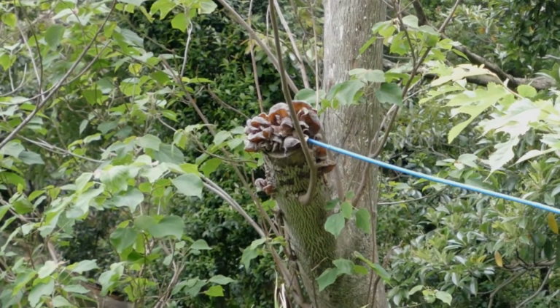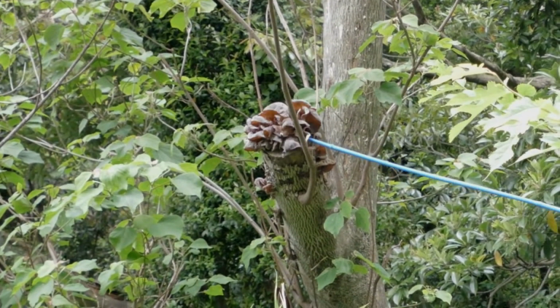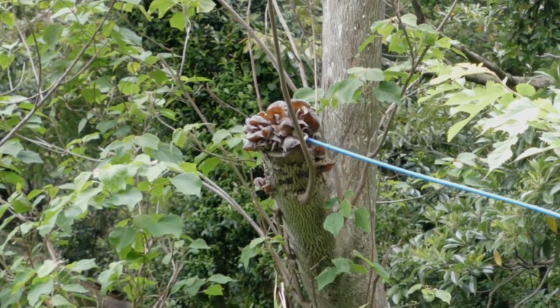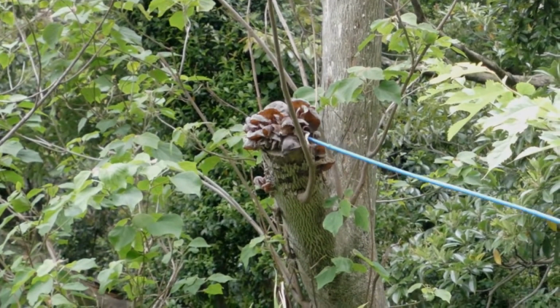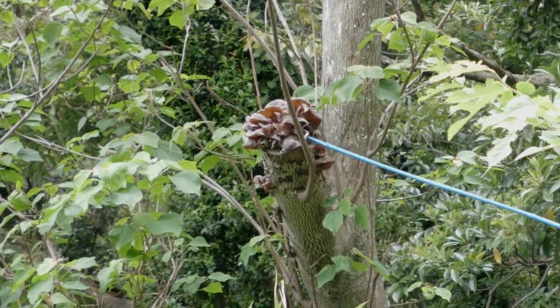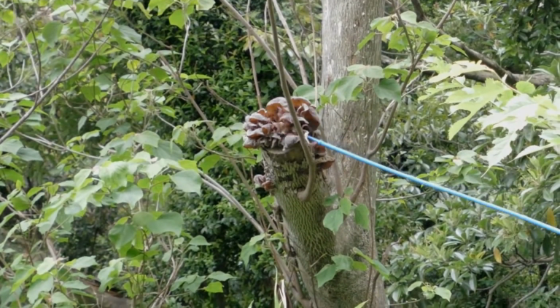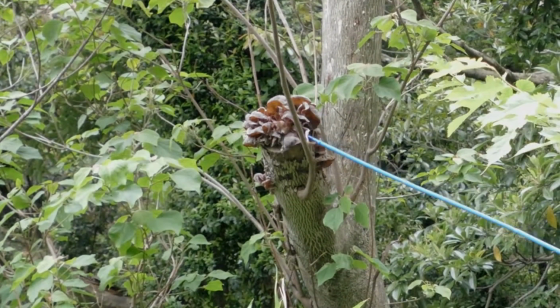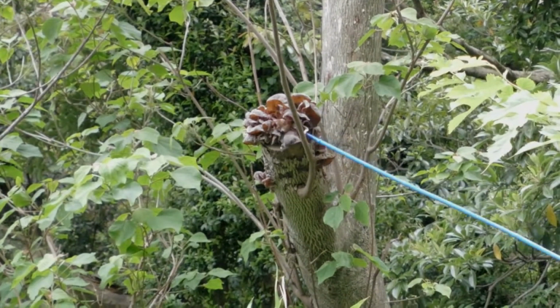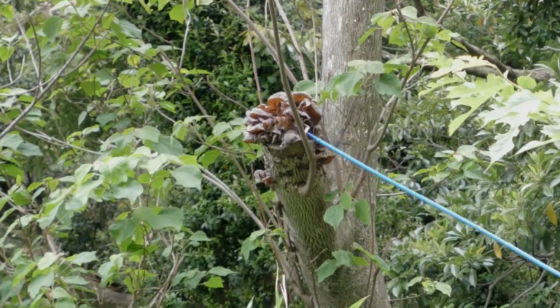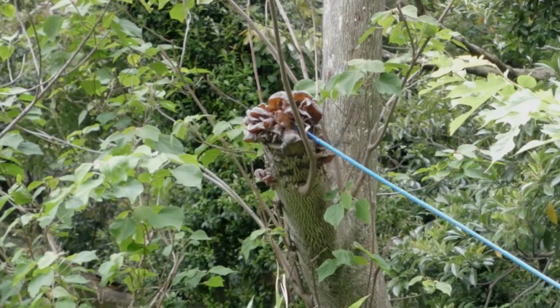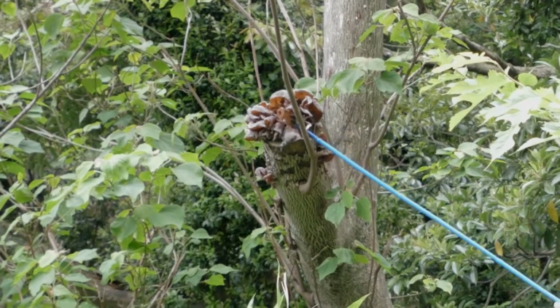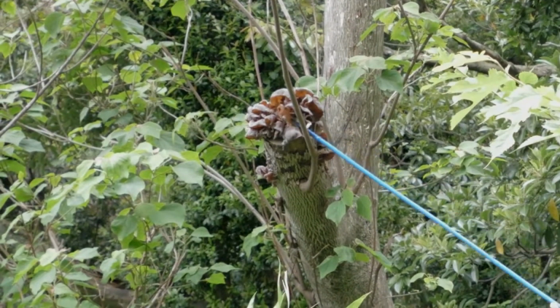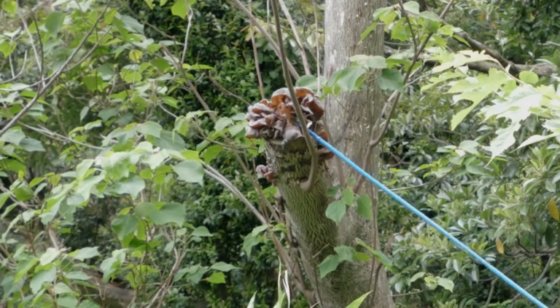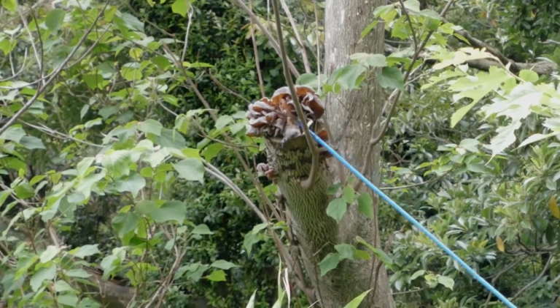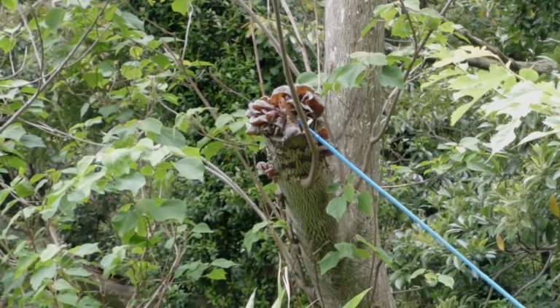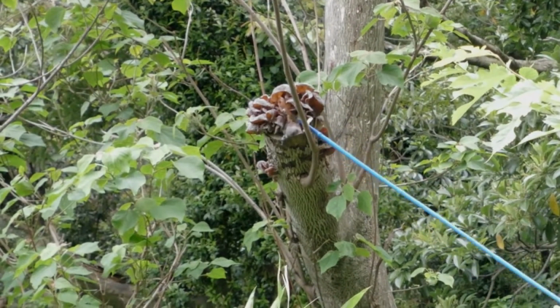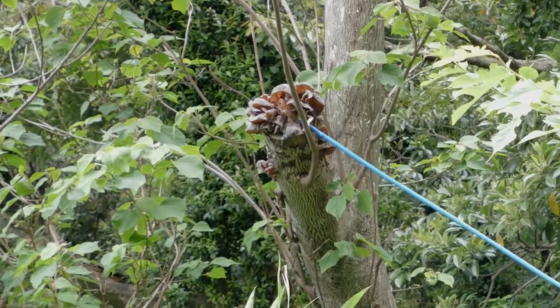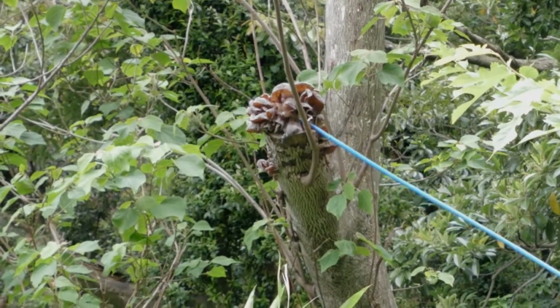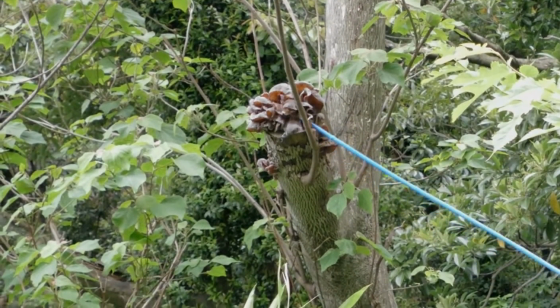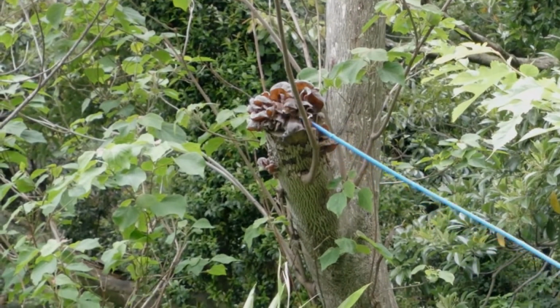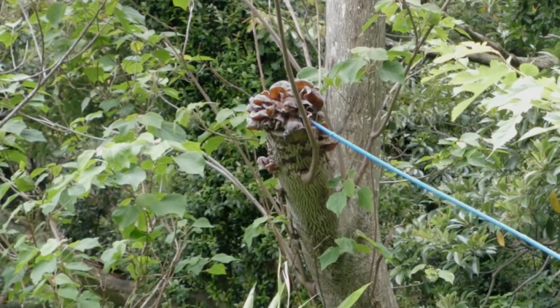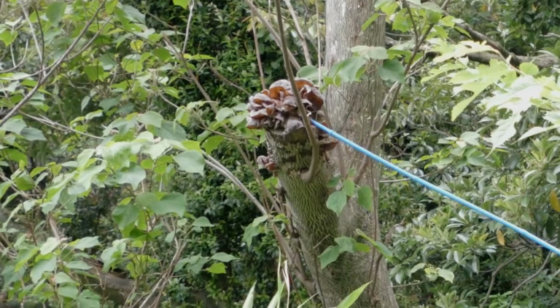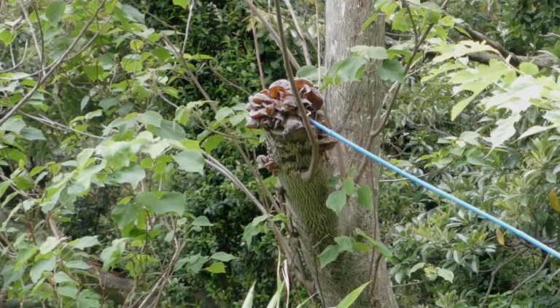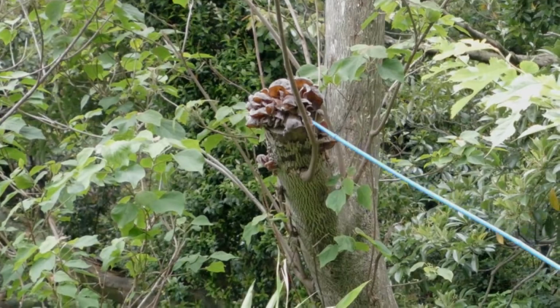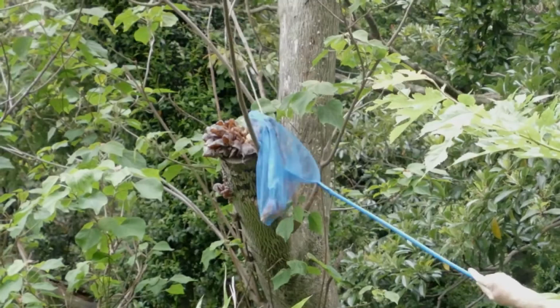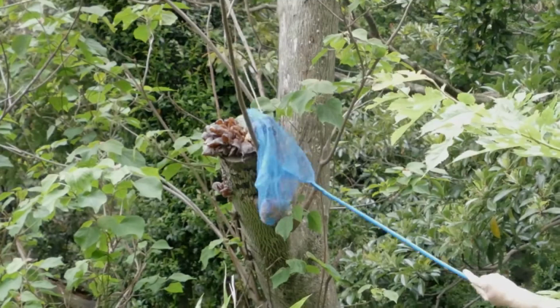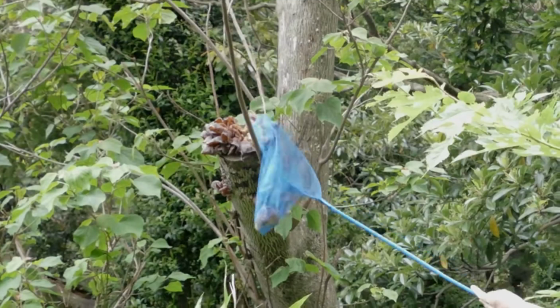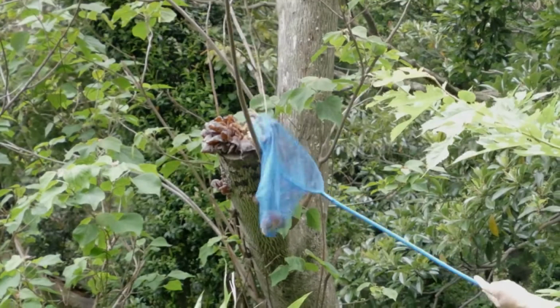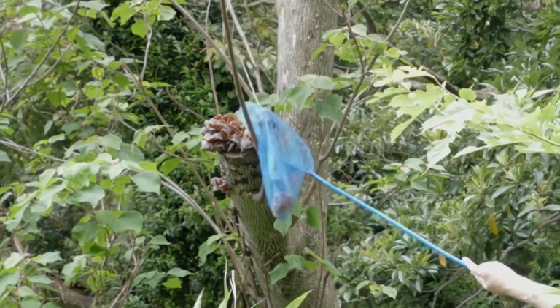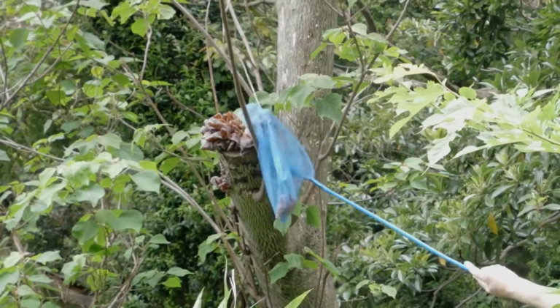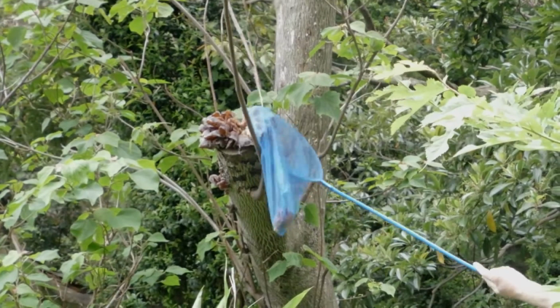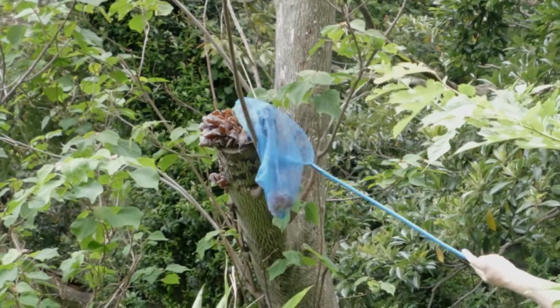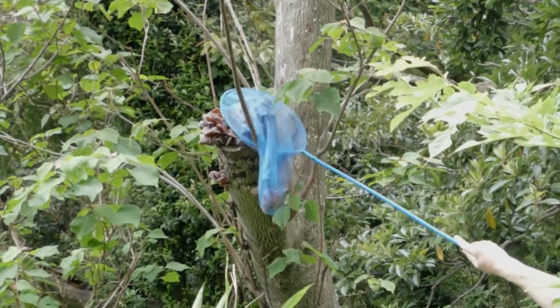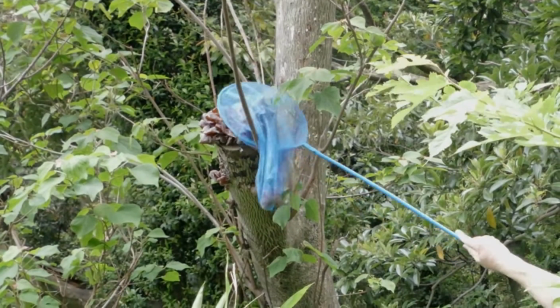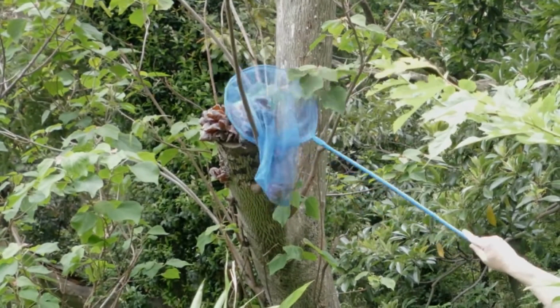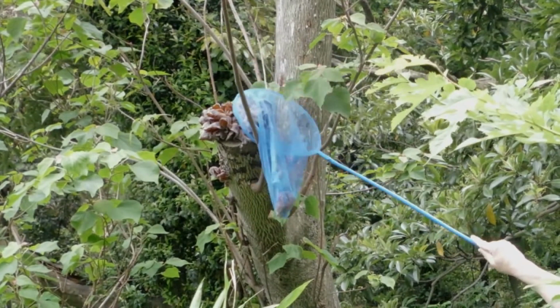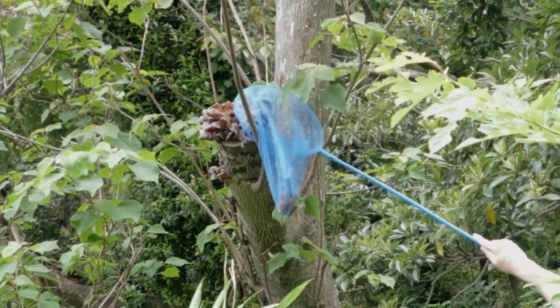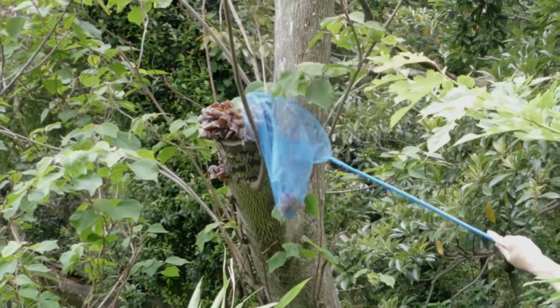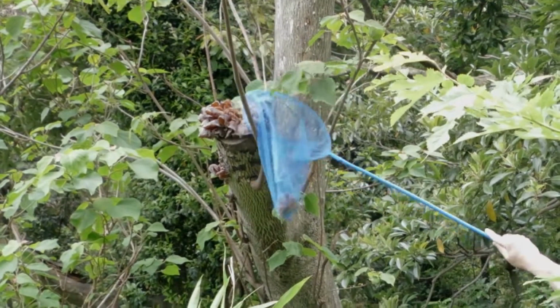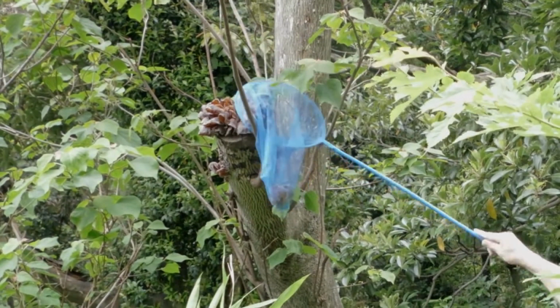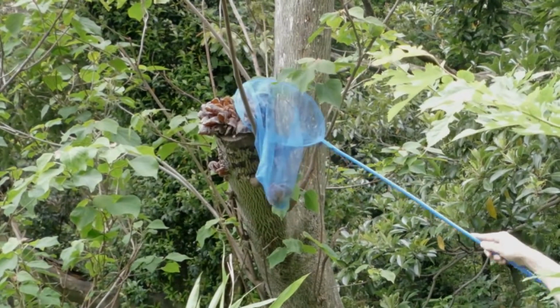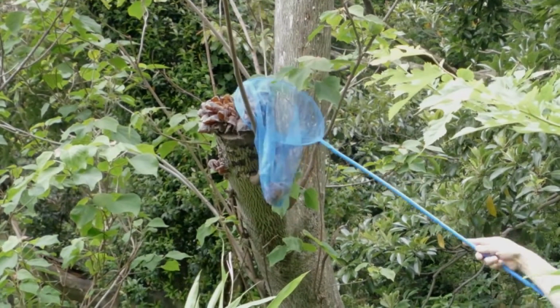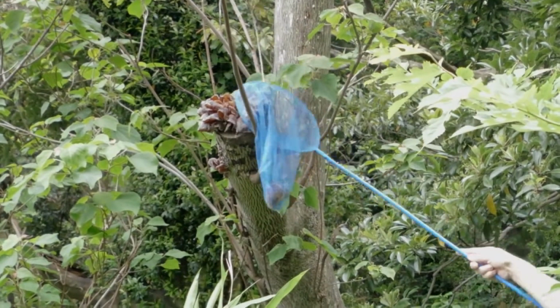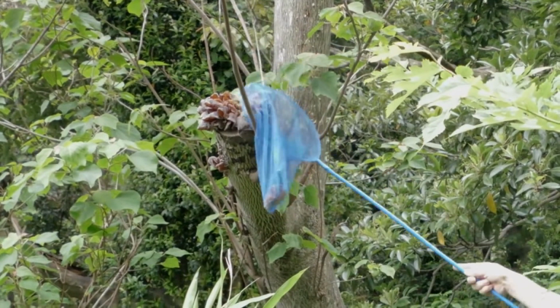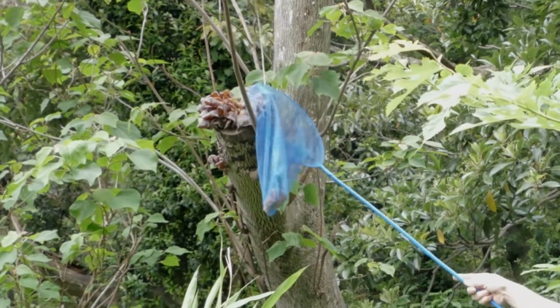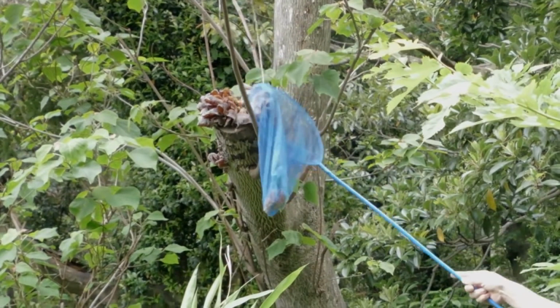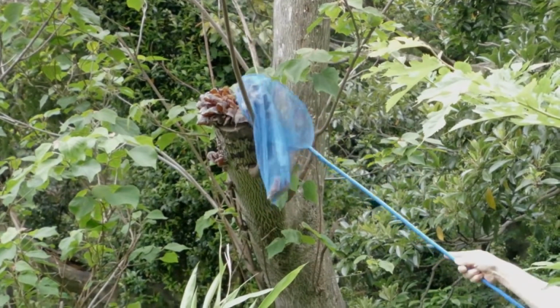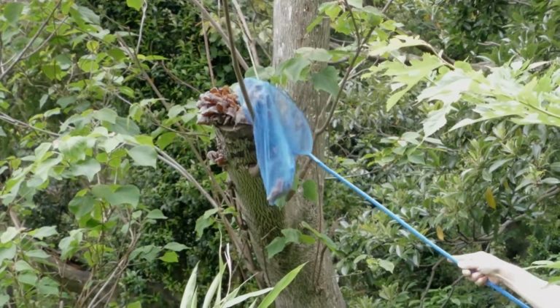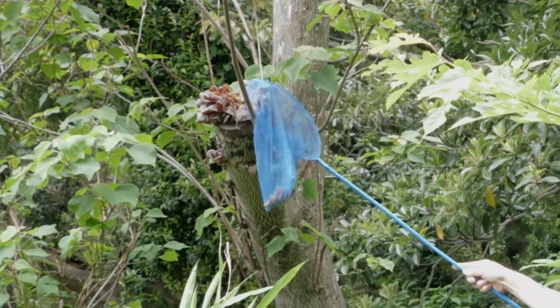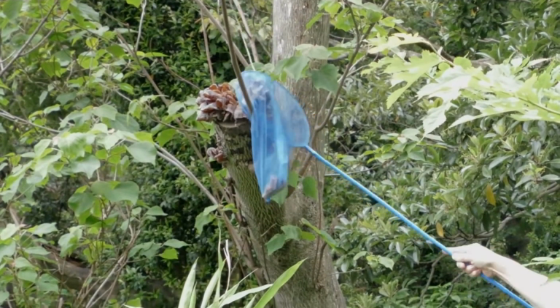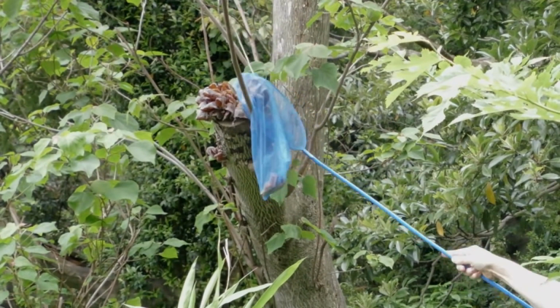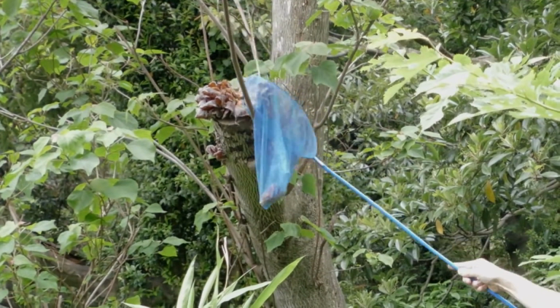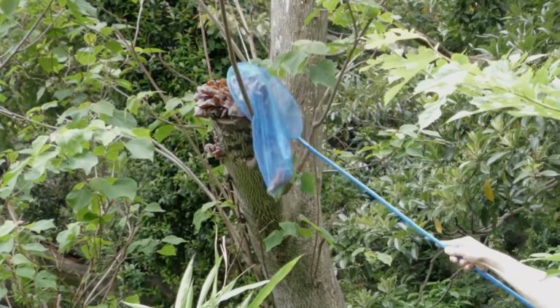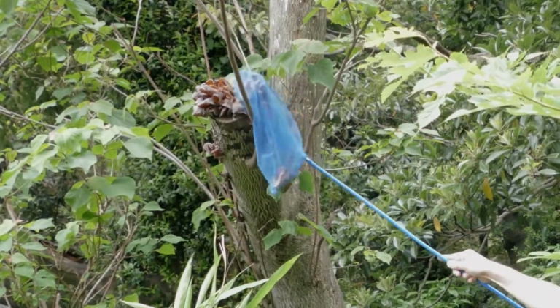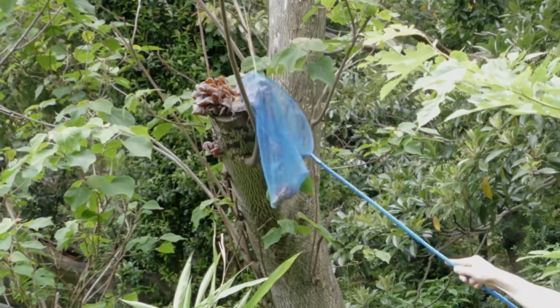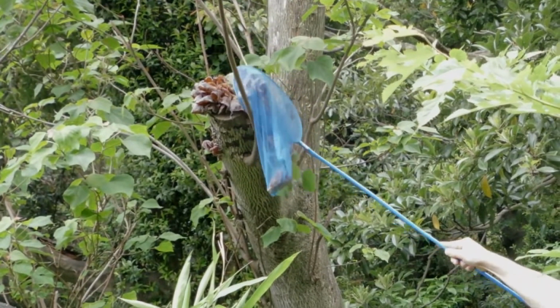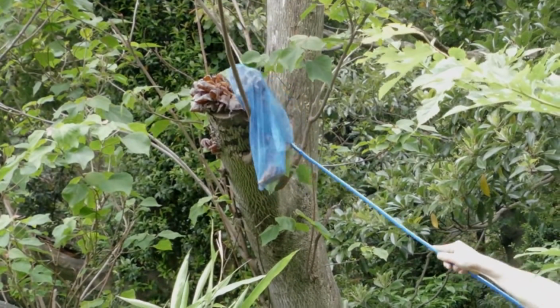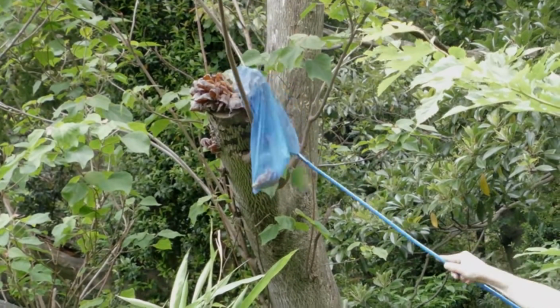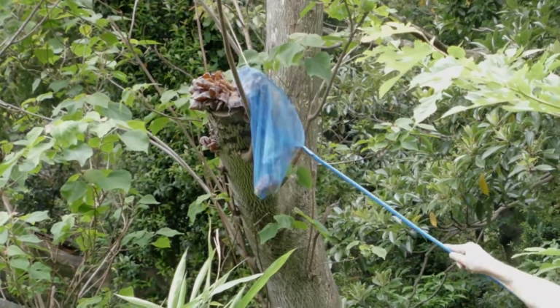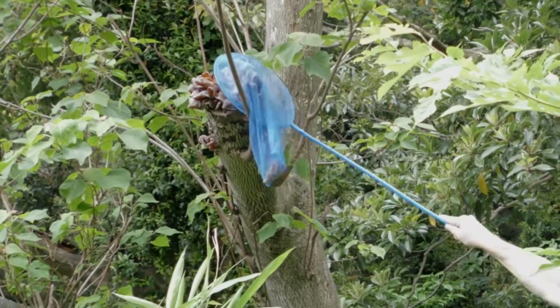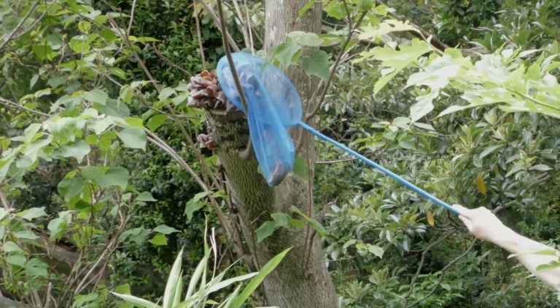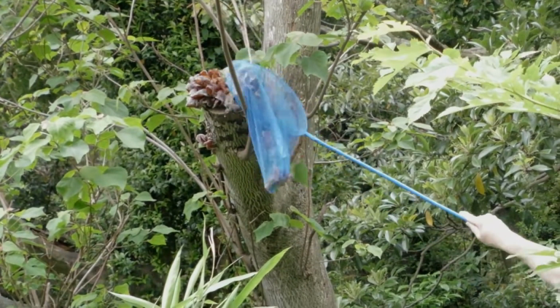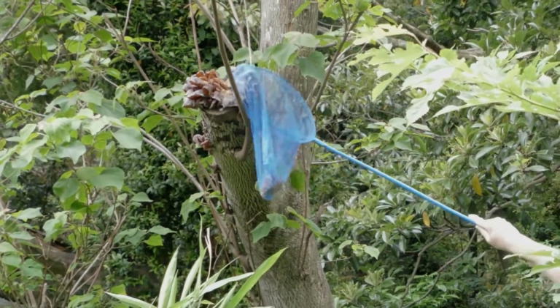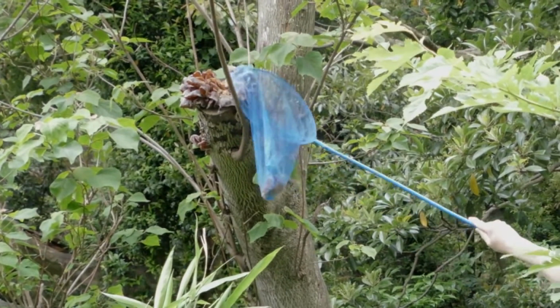We had a lot of rain, so there's some really good wood ear mushrooms, just hard to get to.